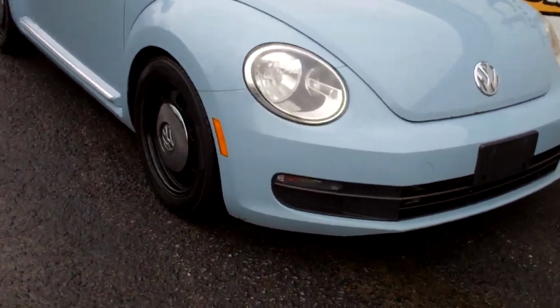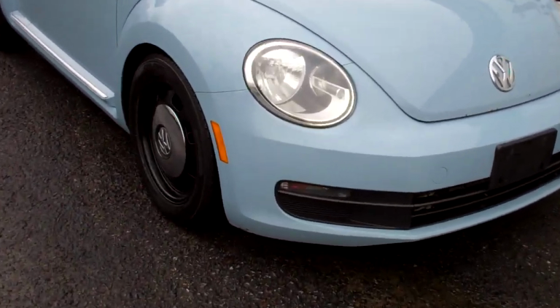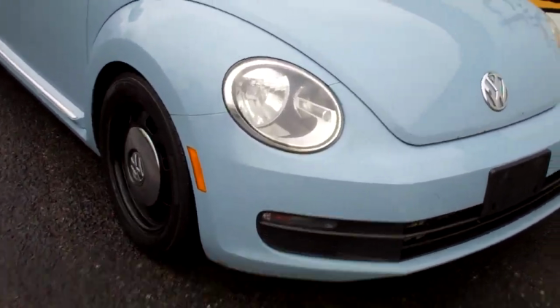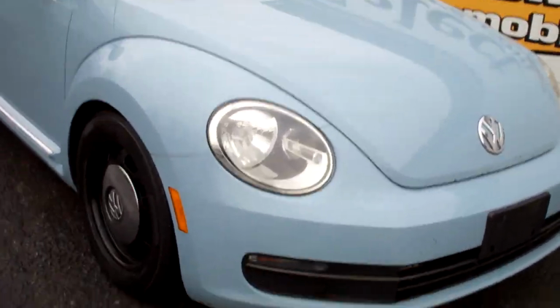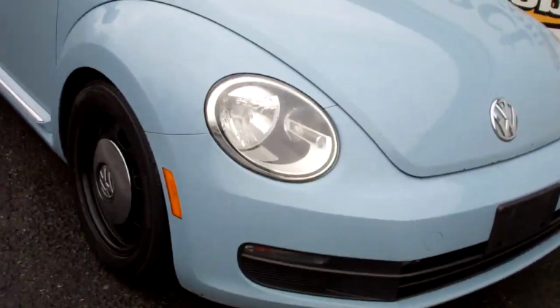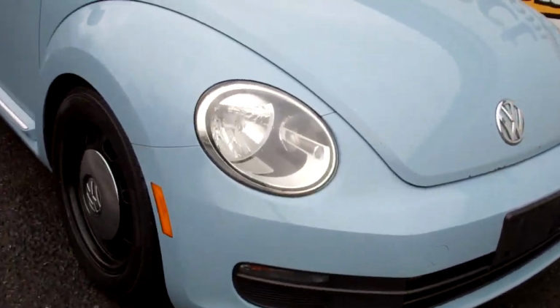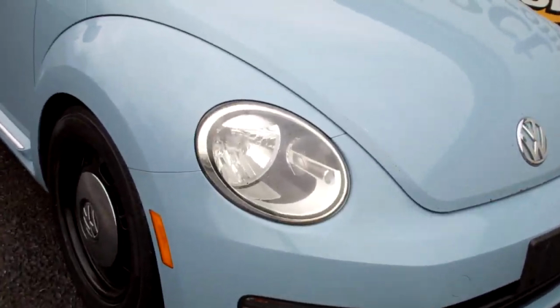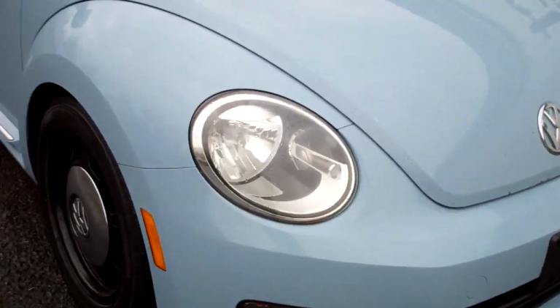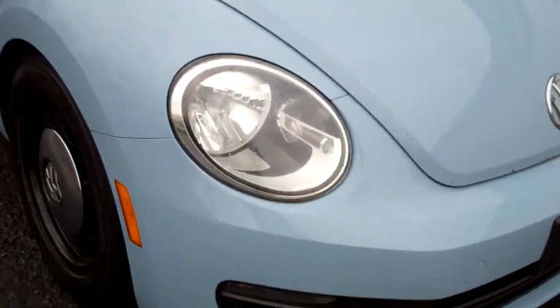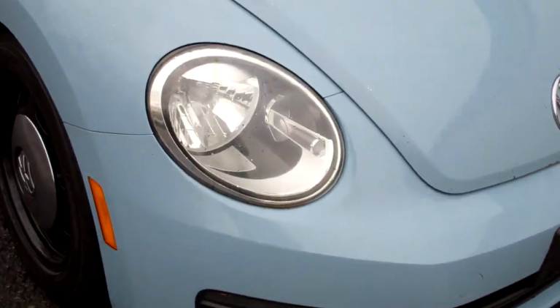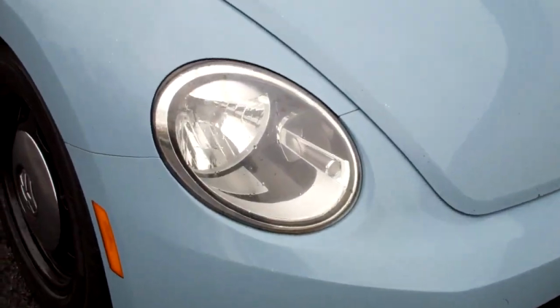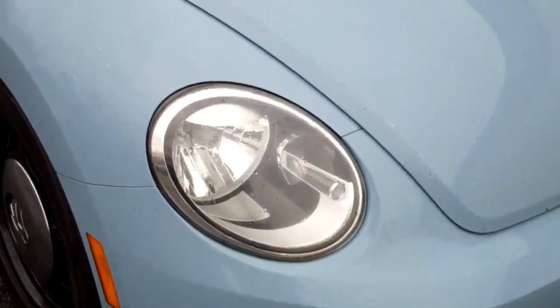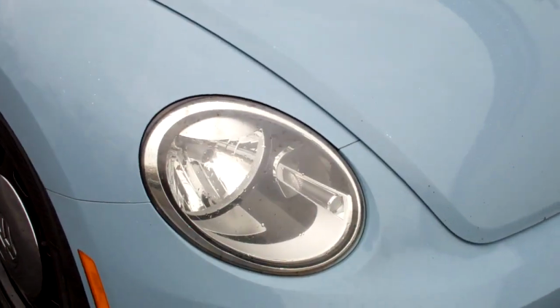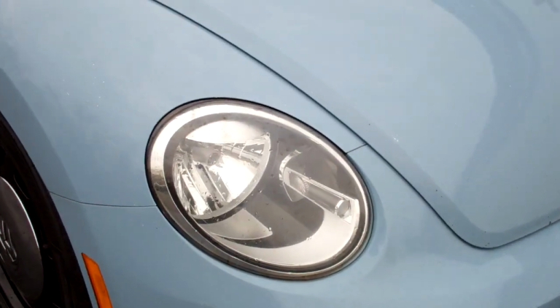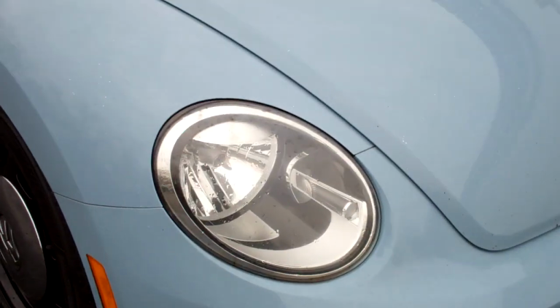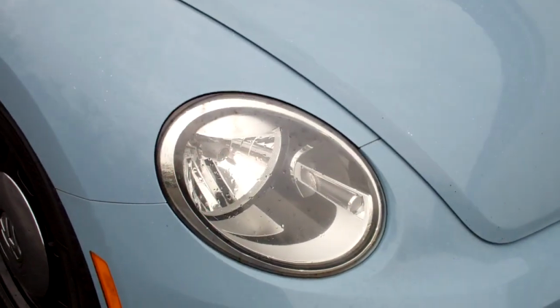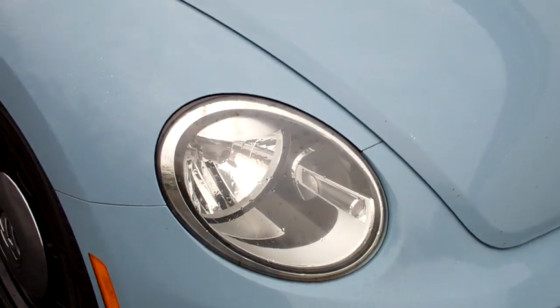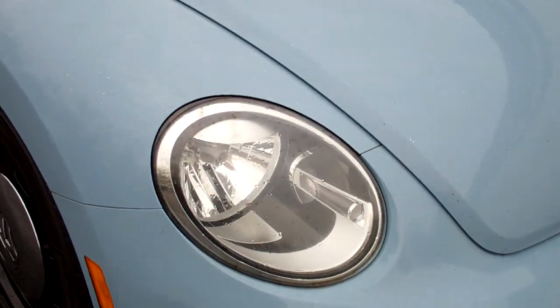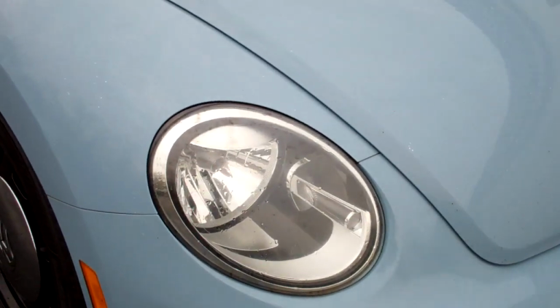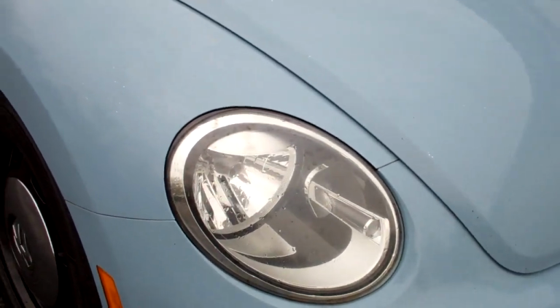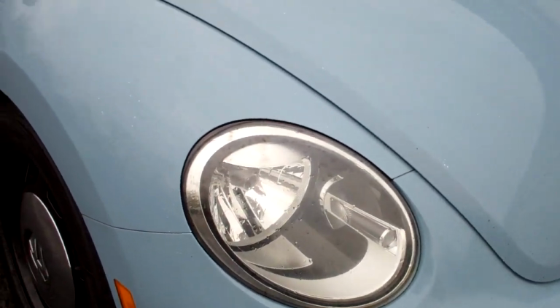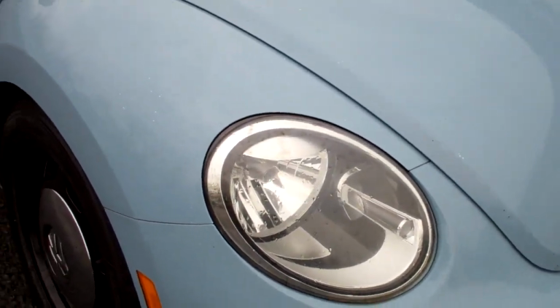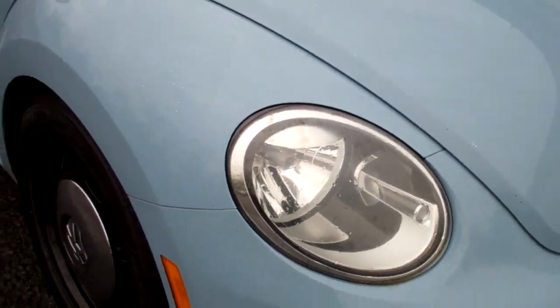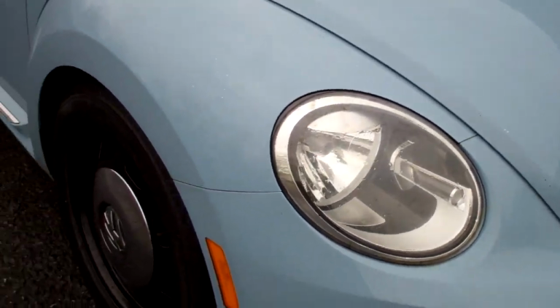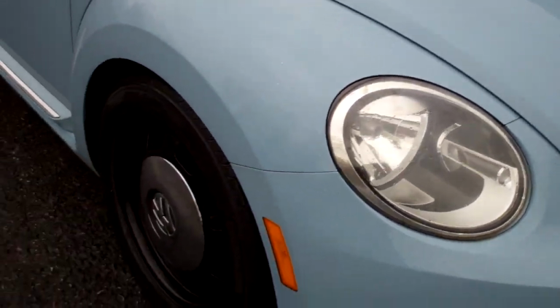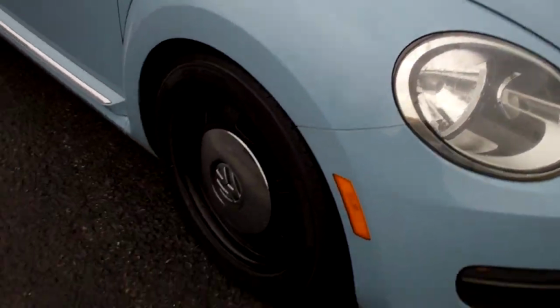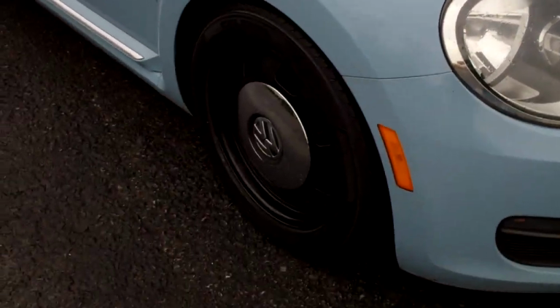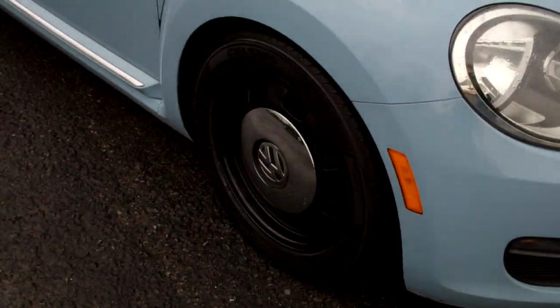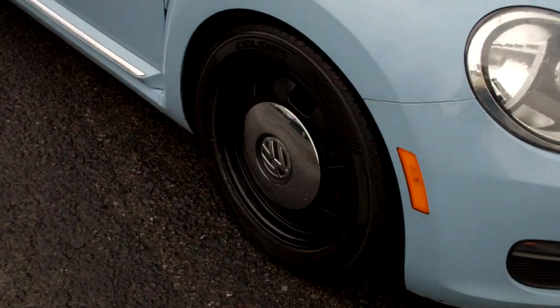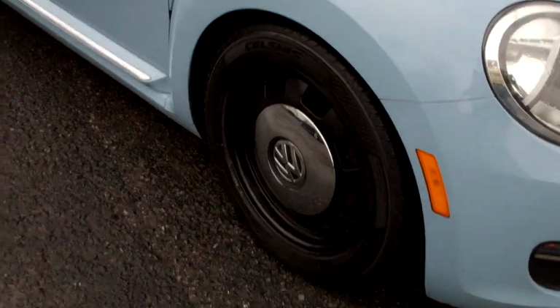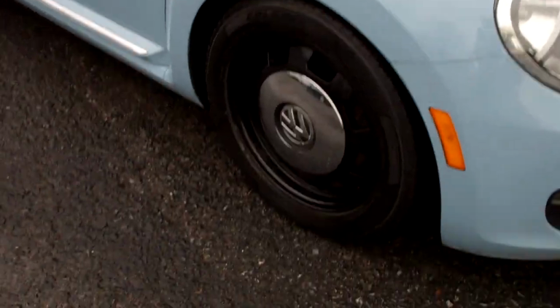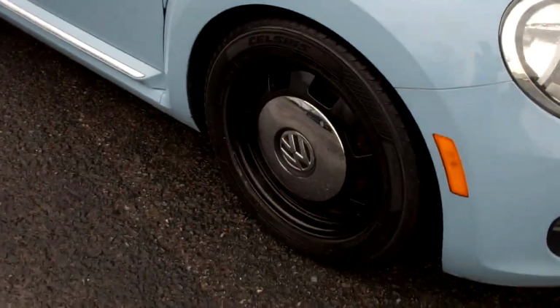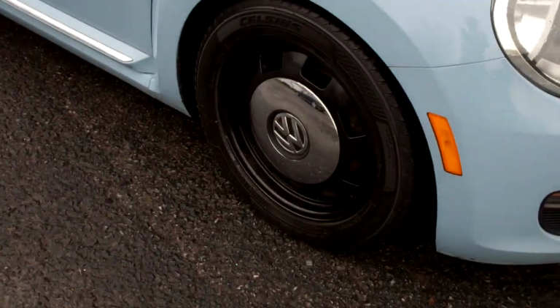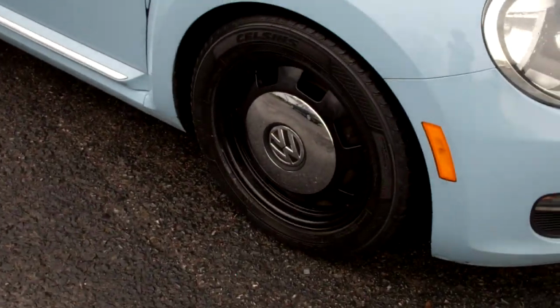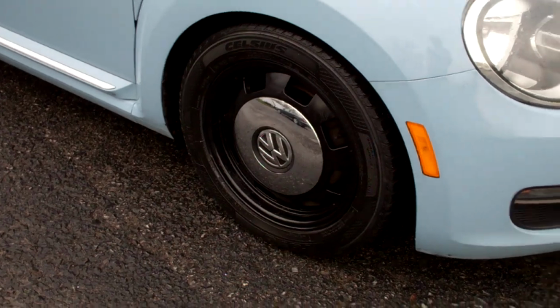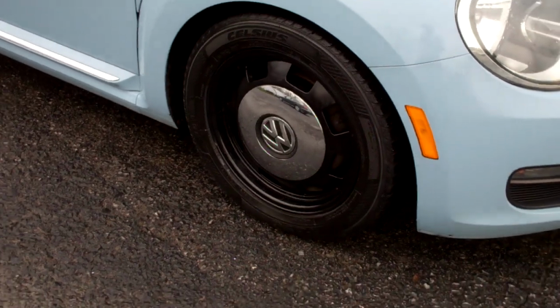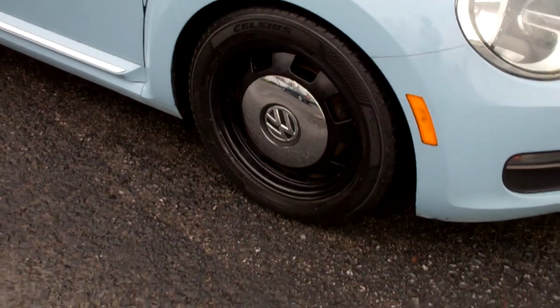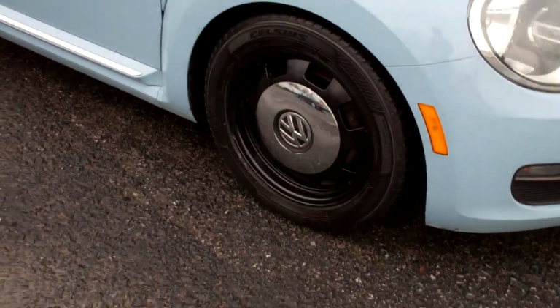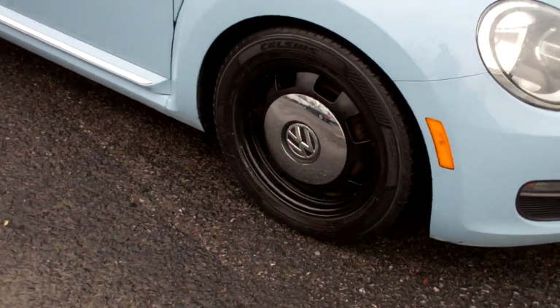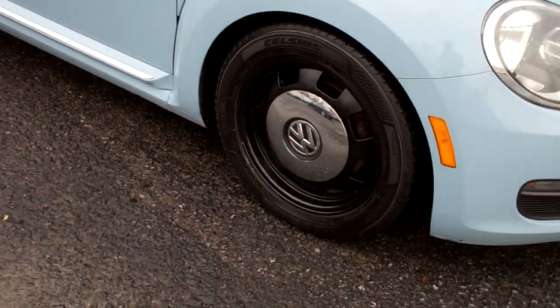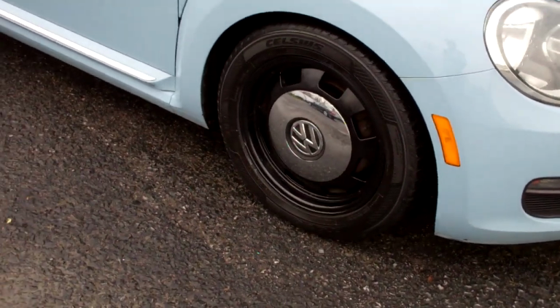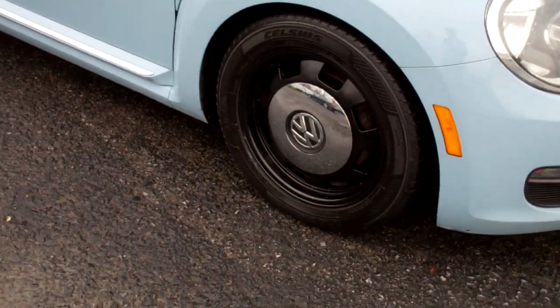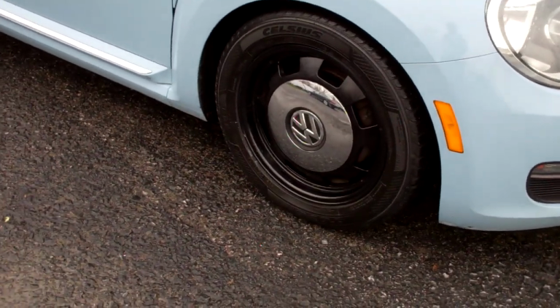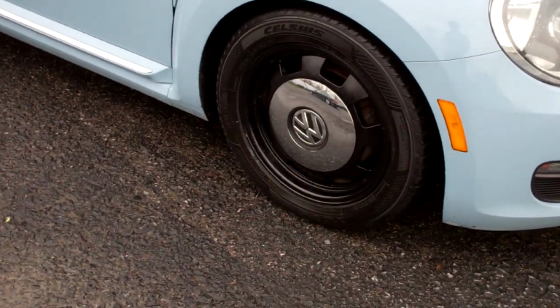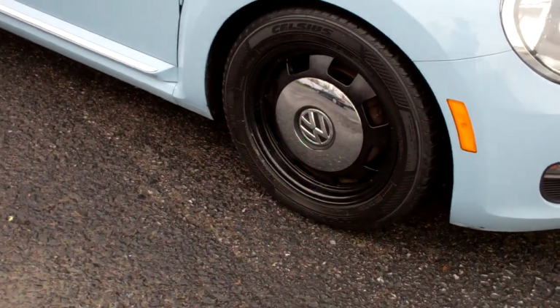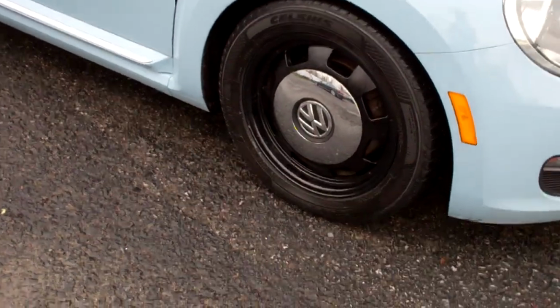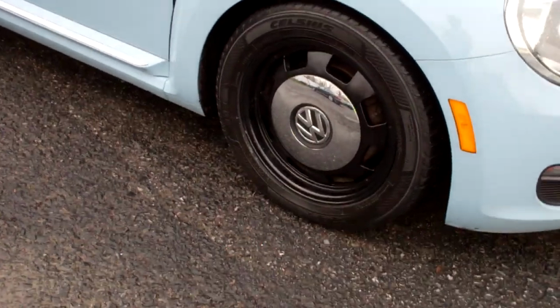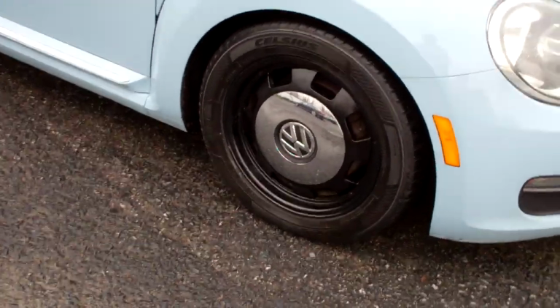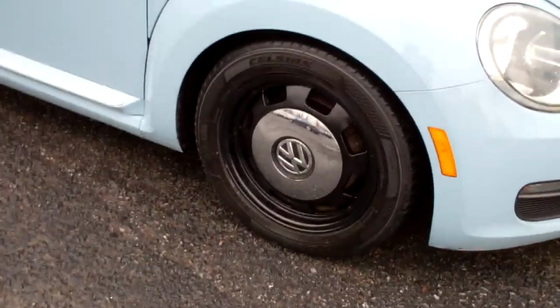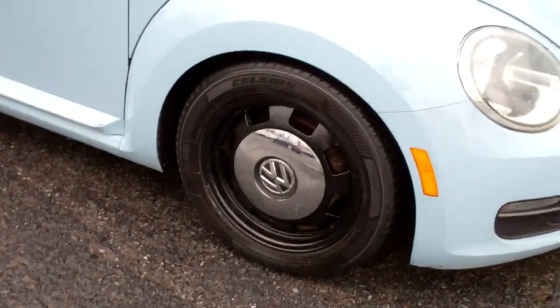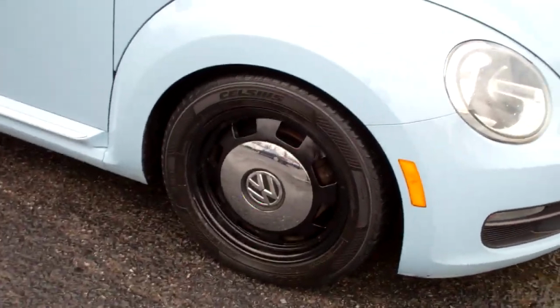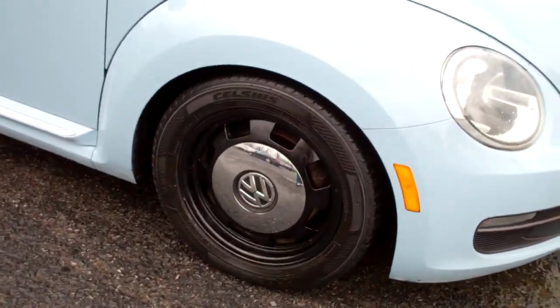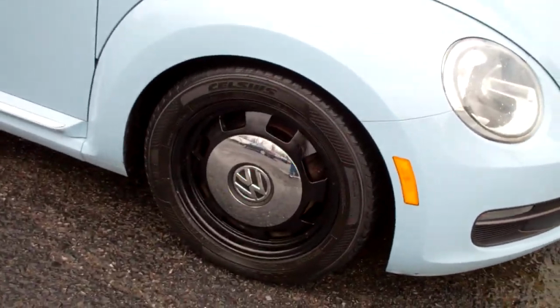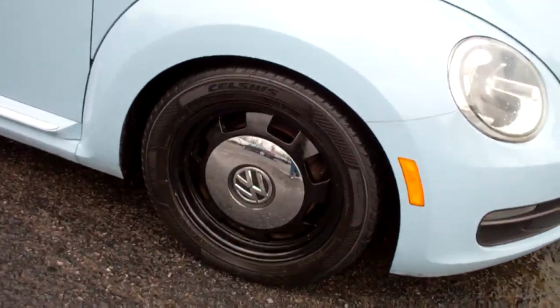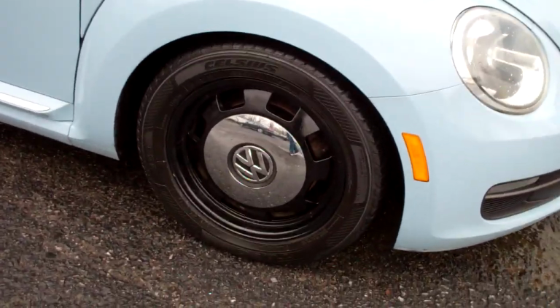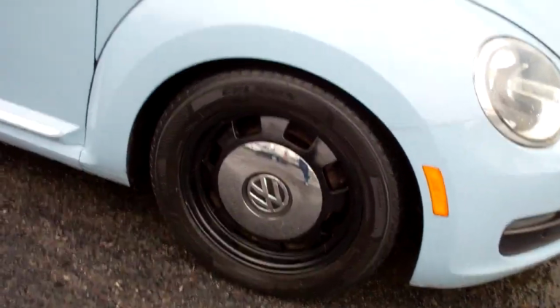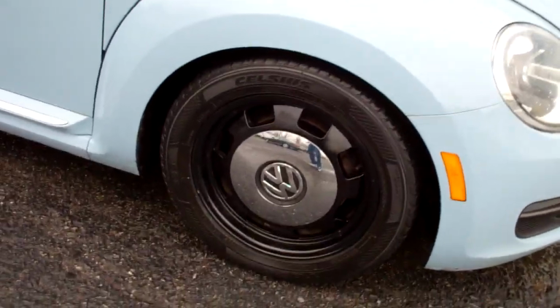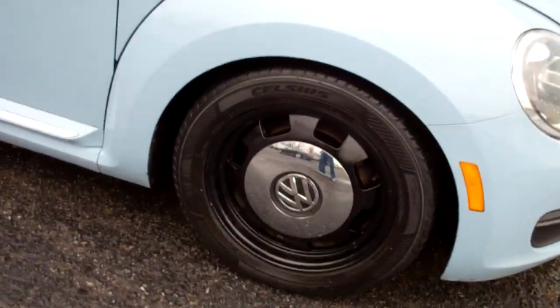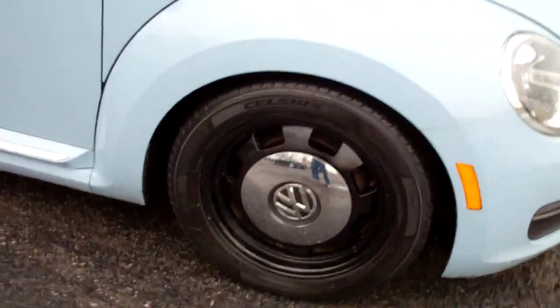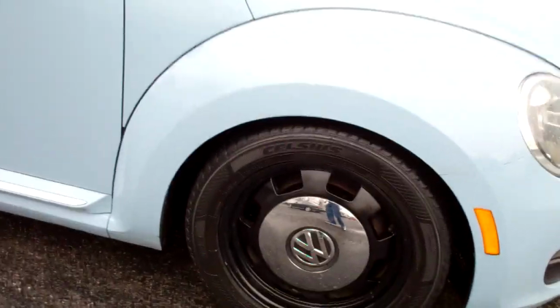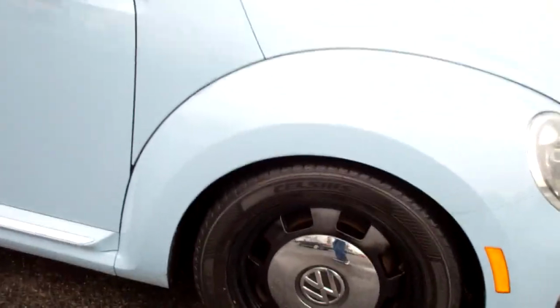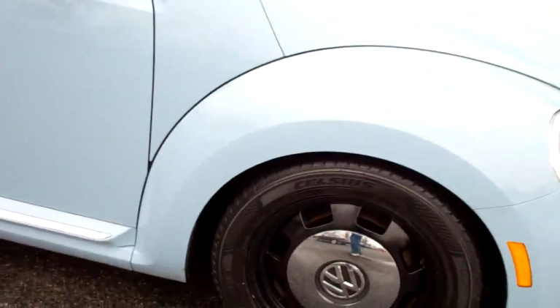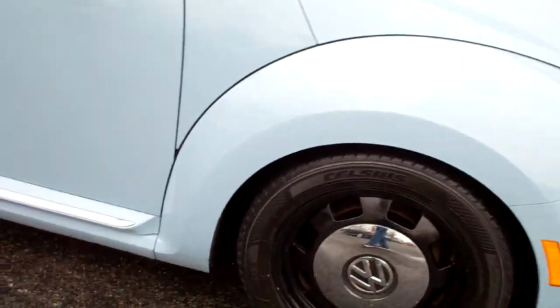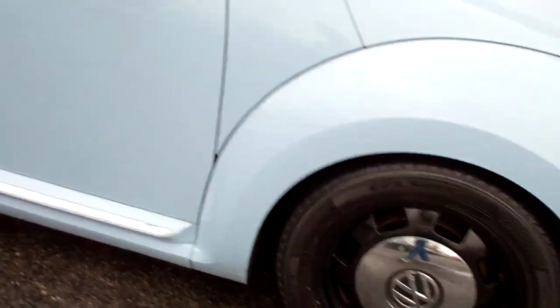Nice clear set of halogen headlights, just the simple hubcaps reminiscent of the older Beetle.